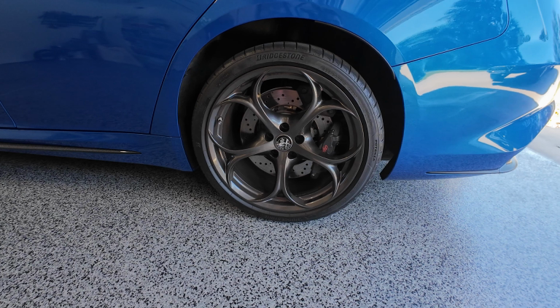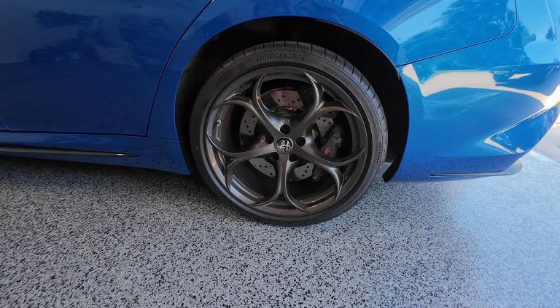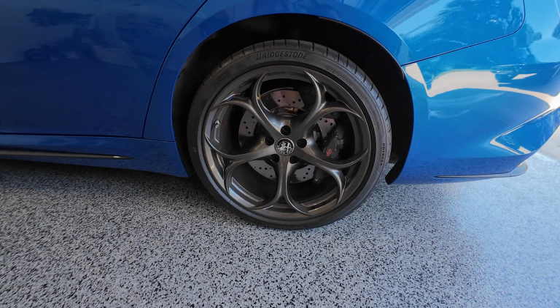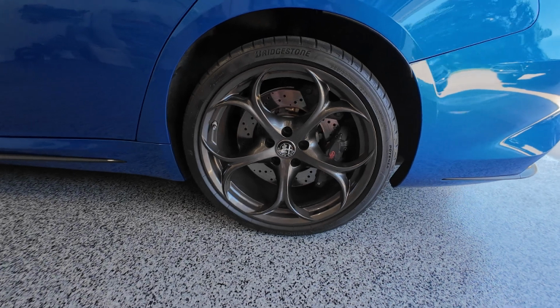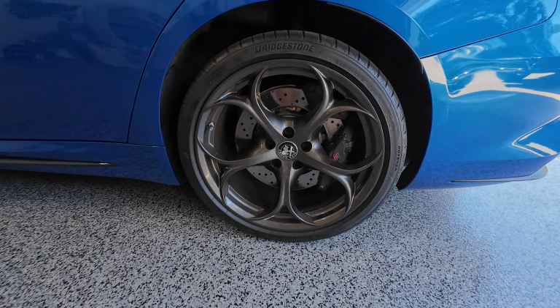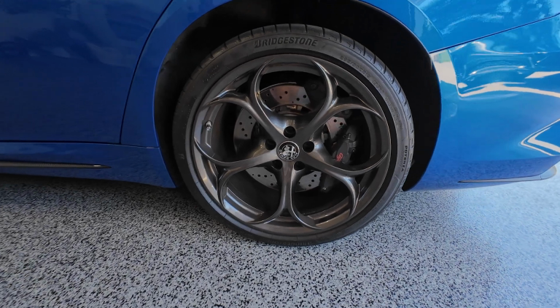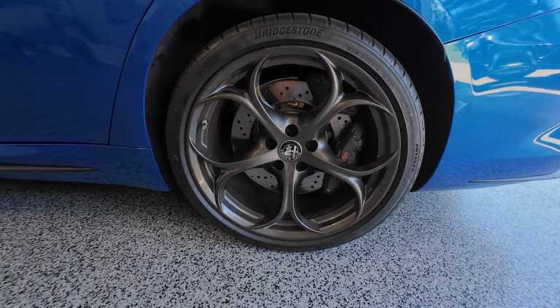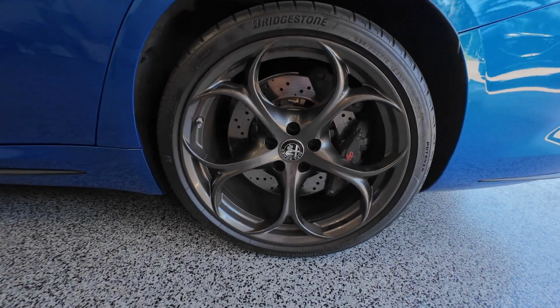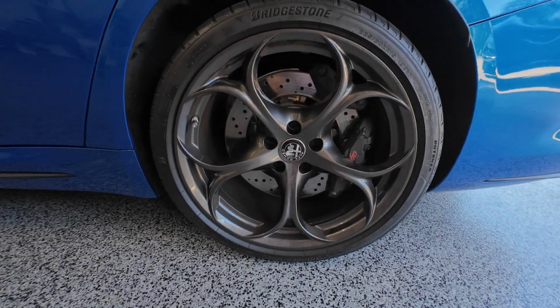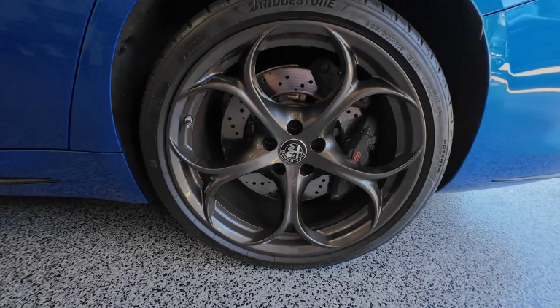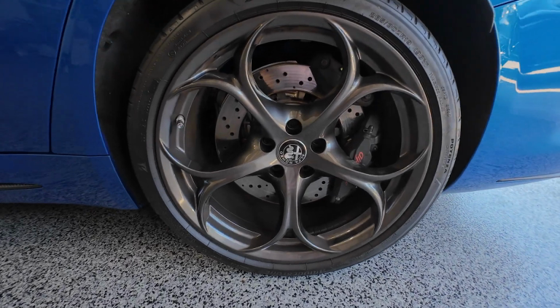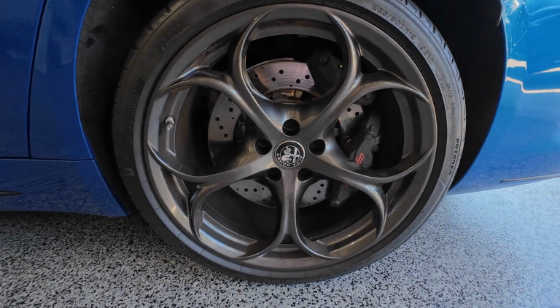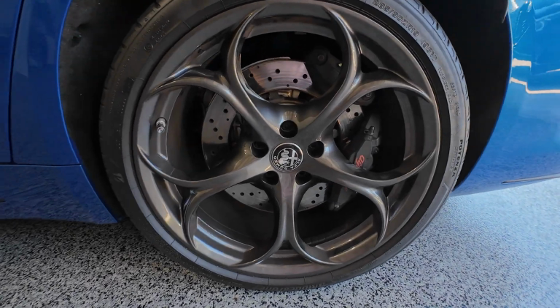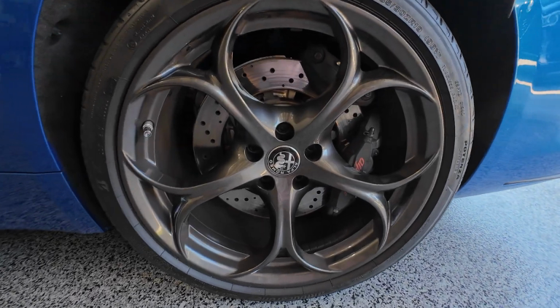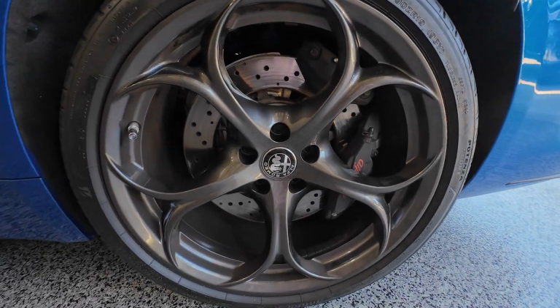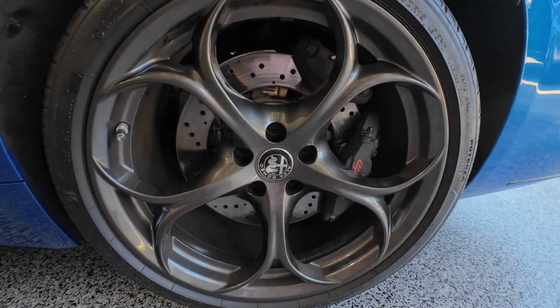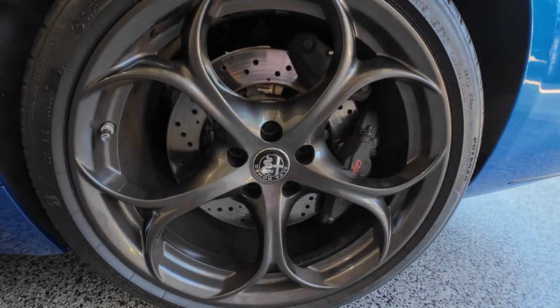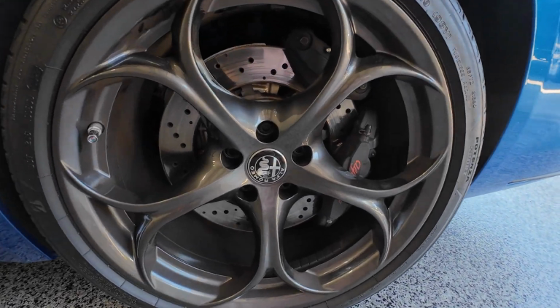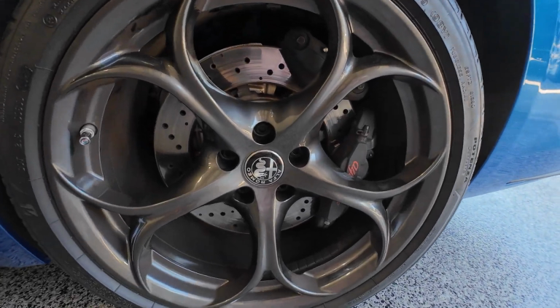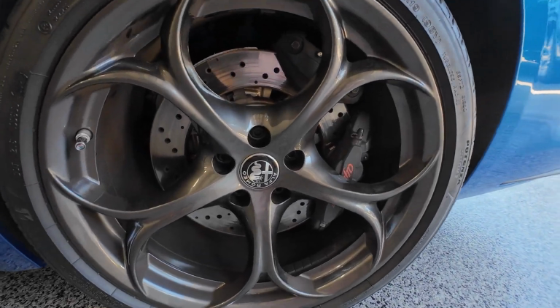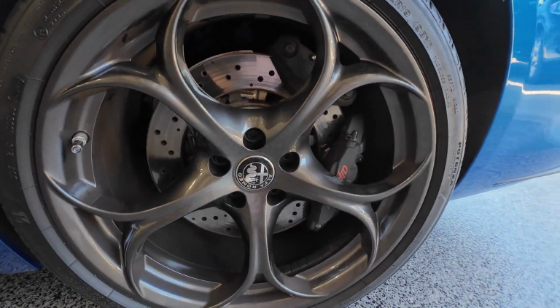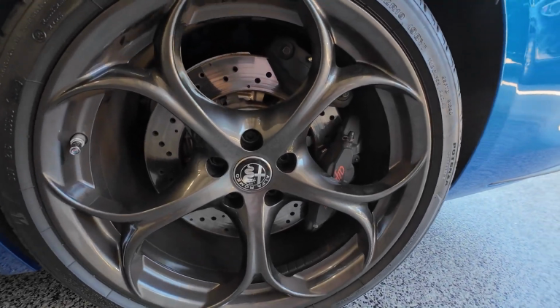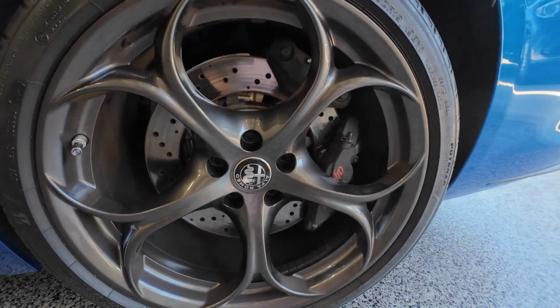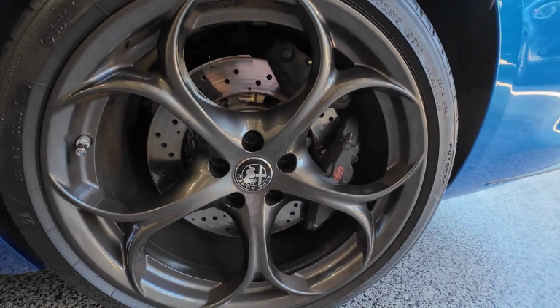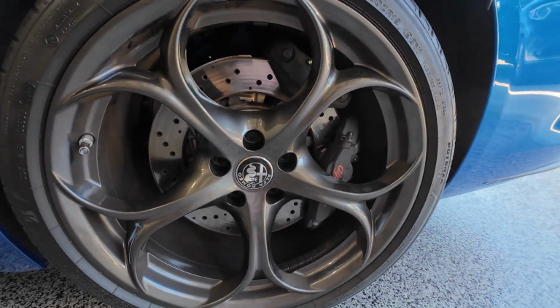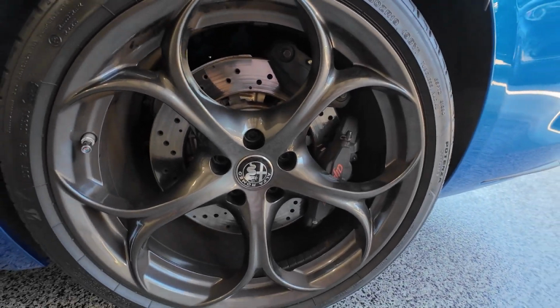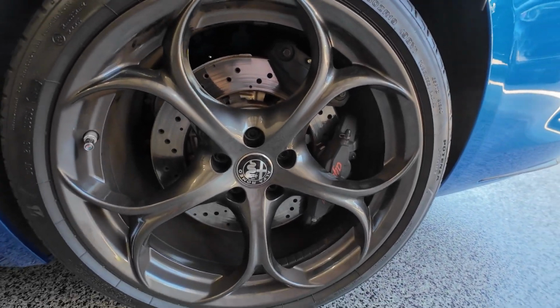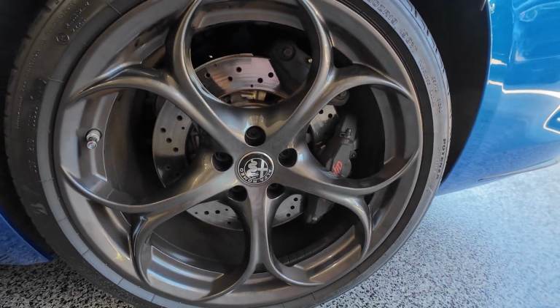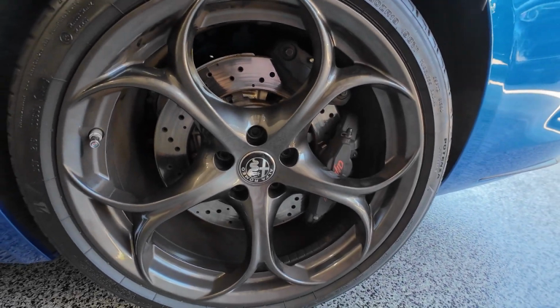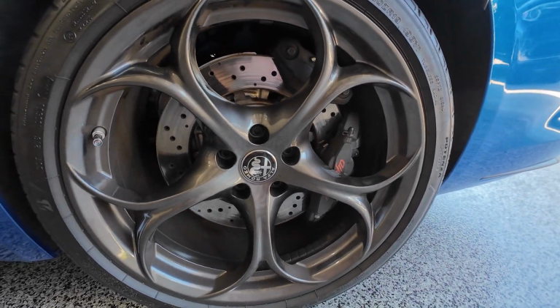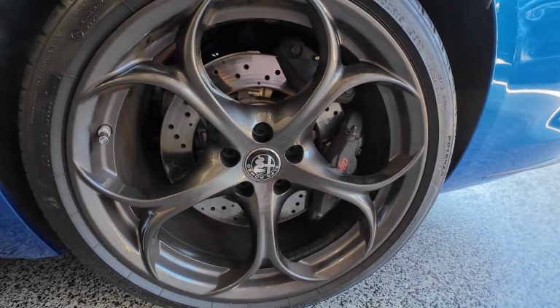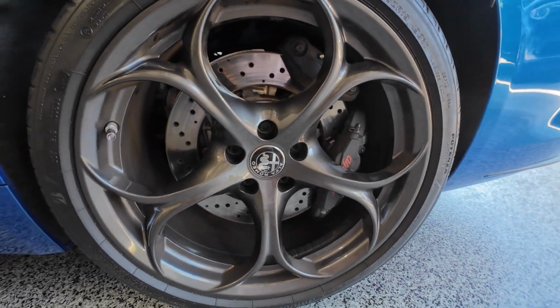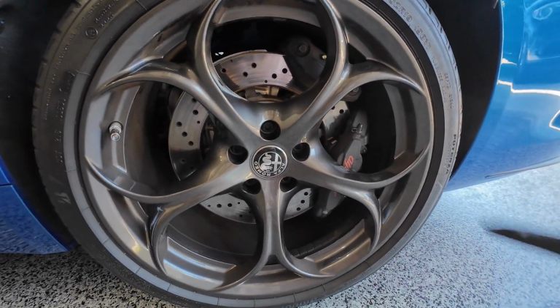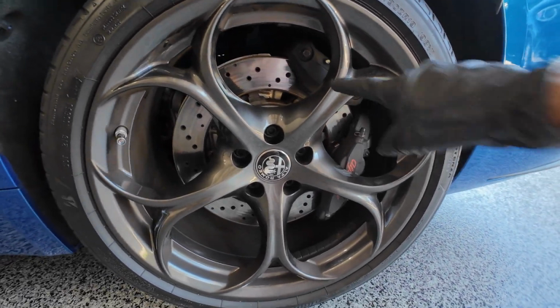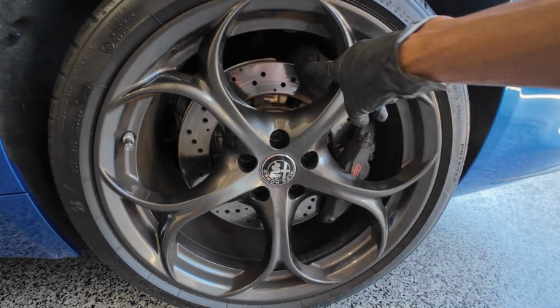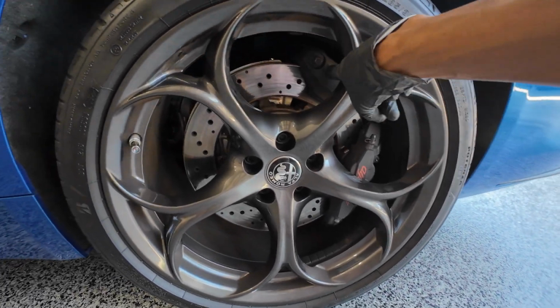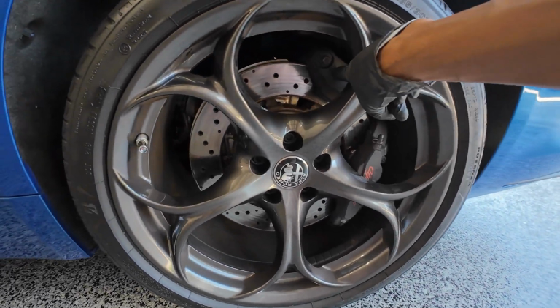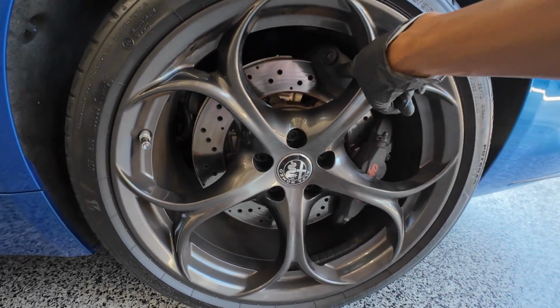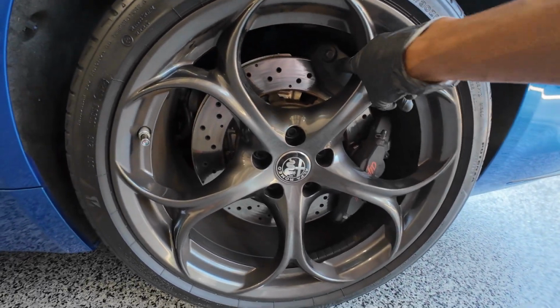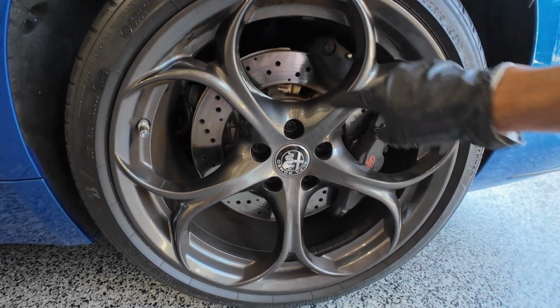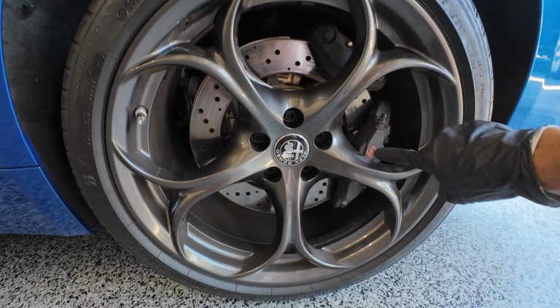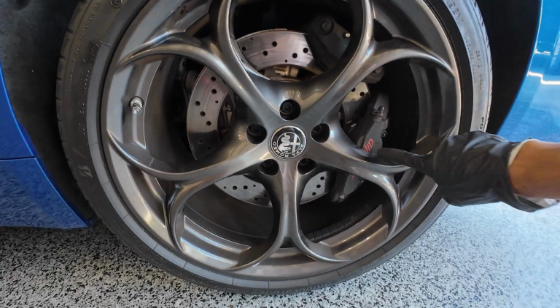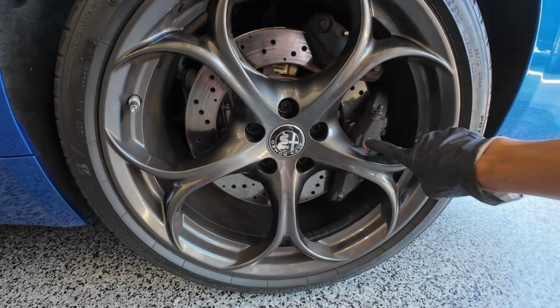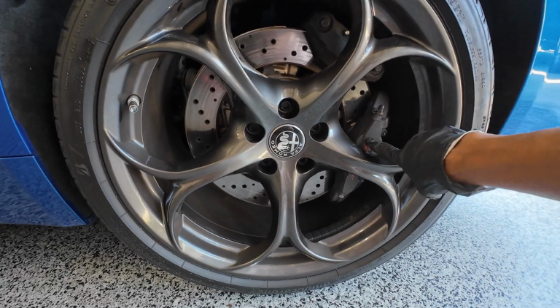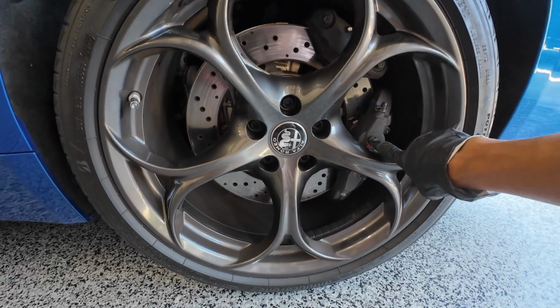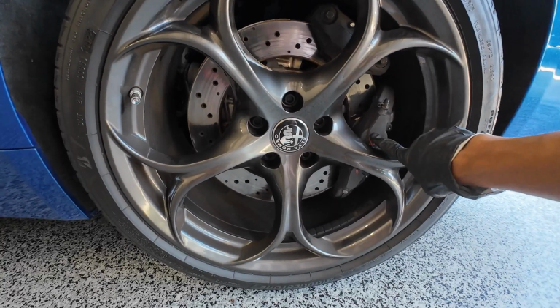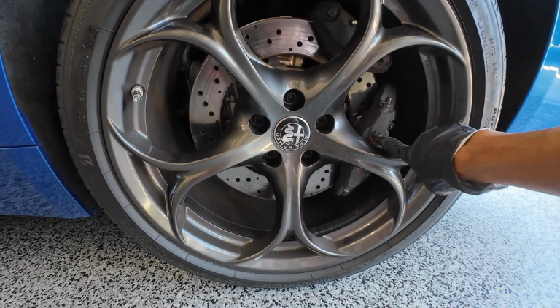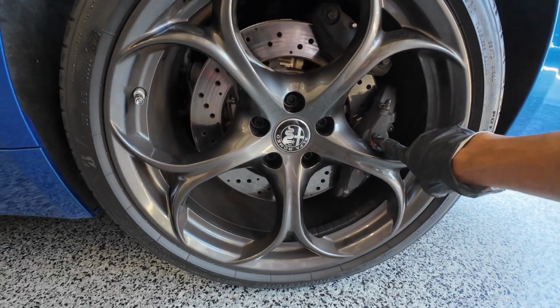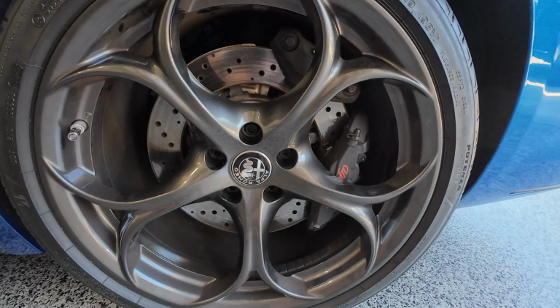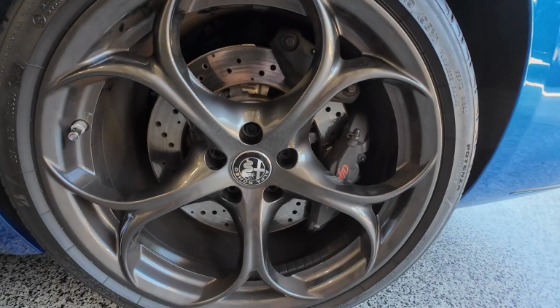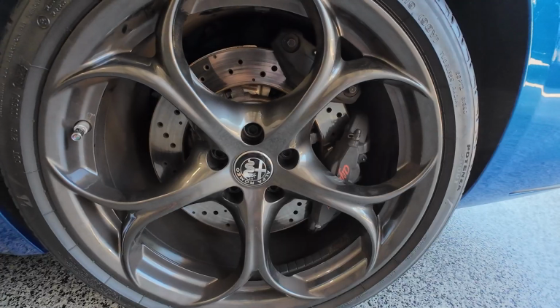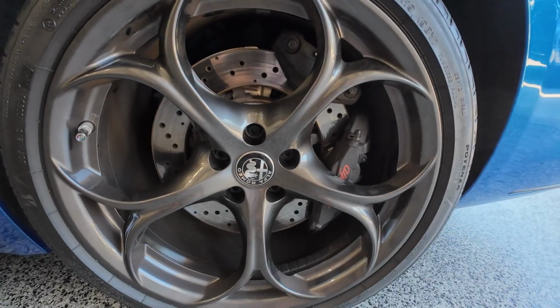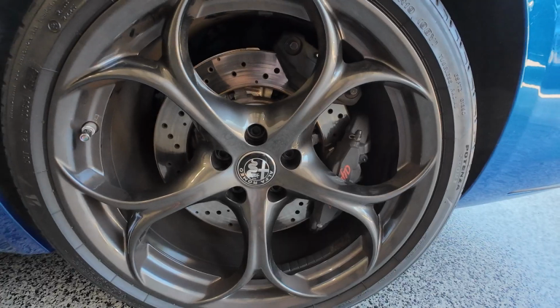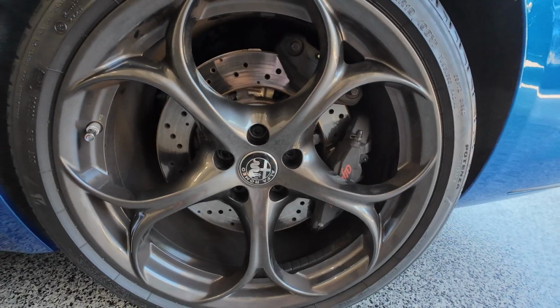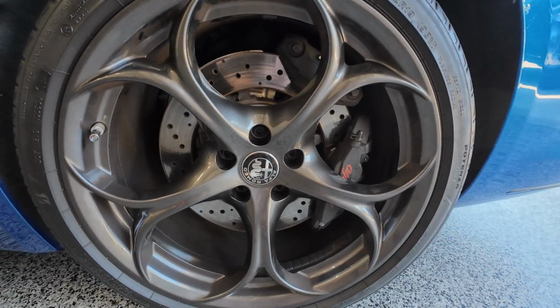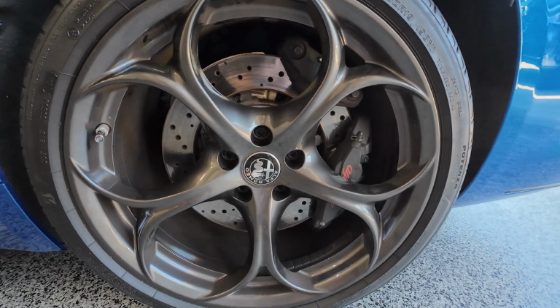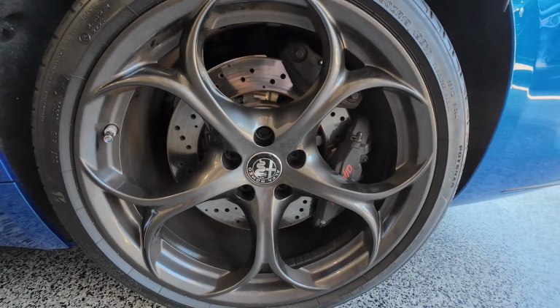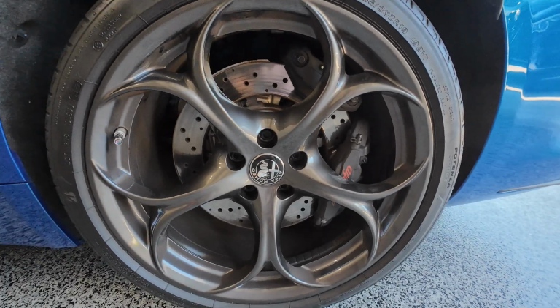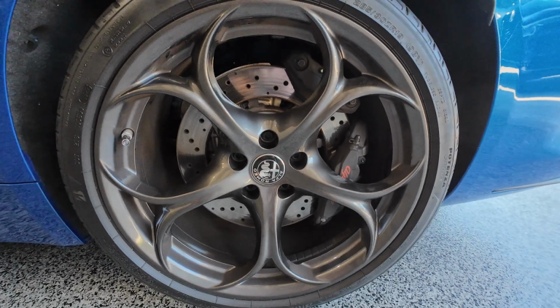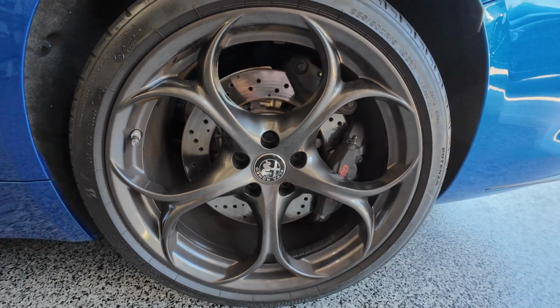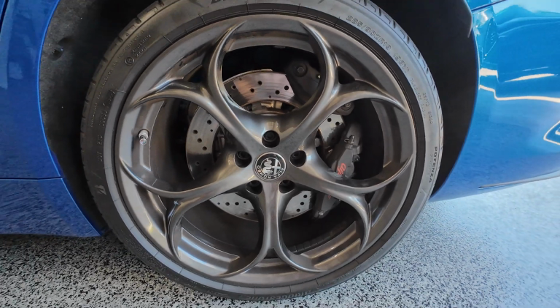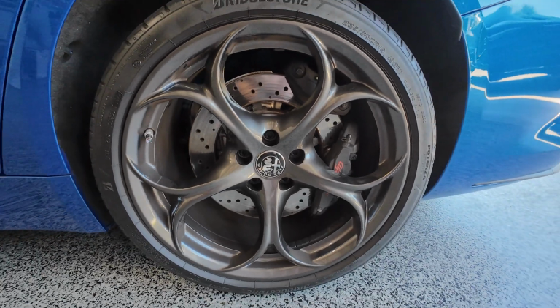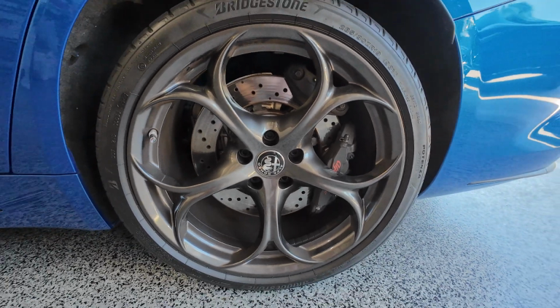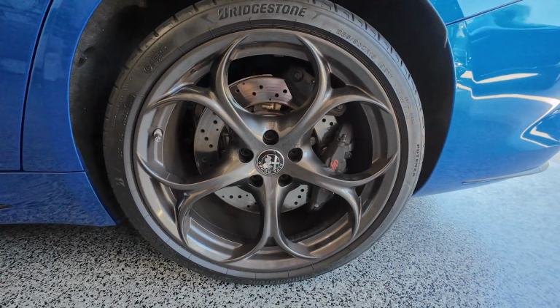Have you ever wondered why the Giulia Quadrifoglio has two brake calipers in the rear — one here and one here? This video is going to tell you why that is the case.